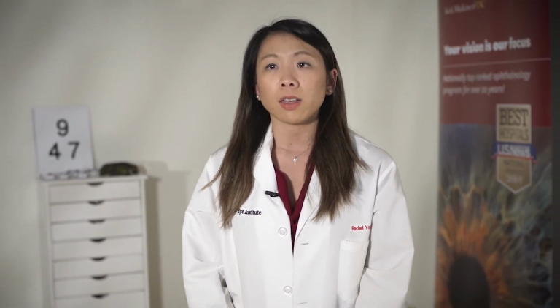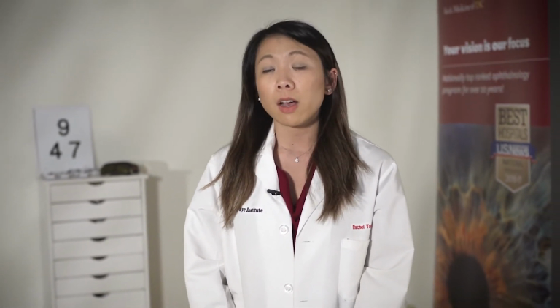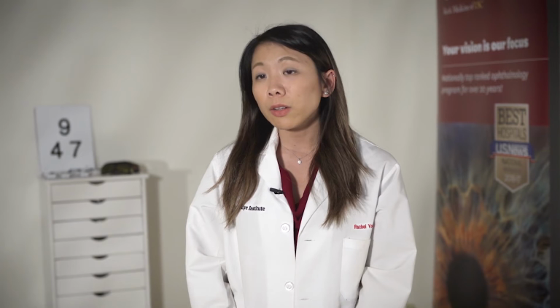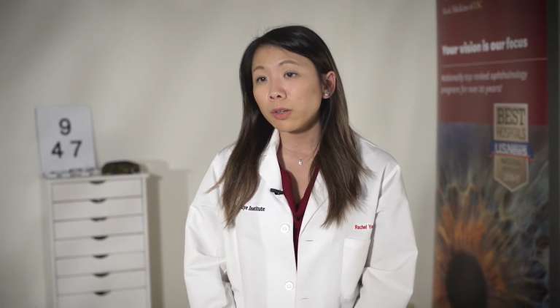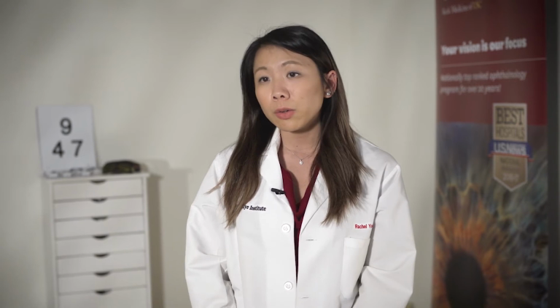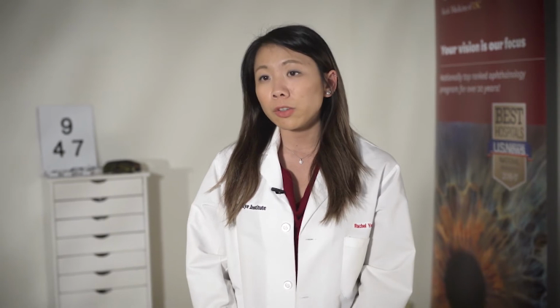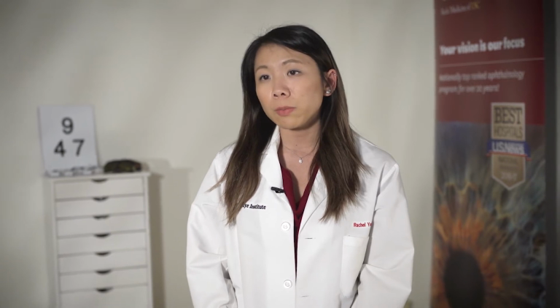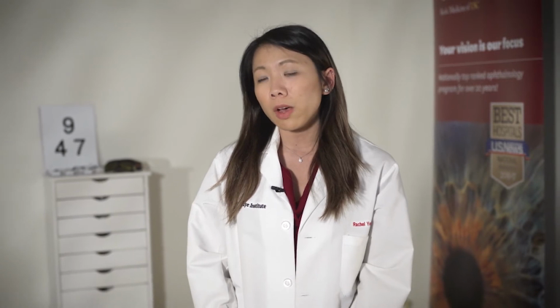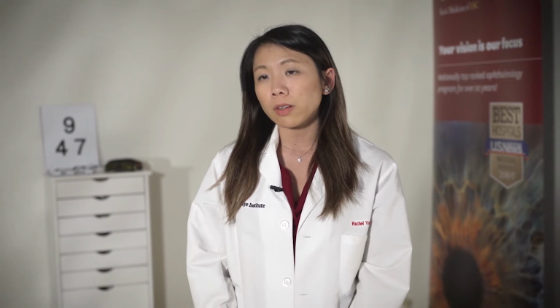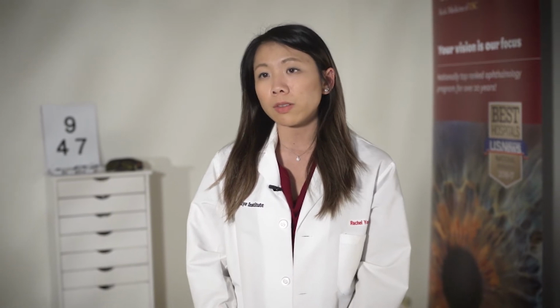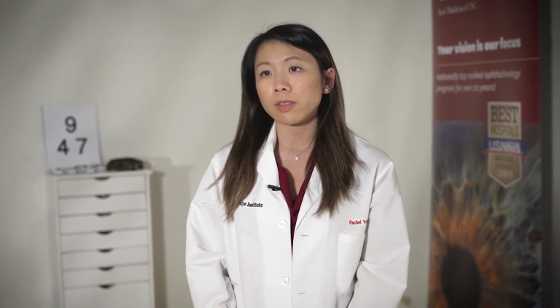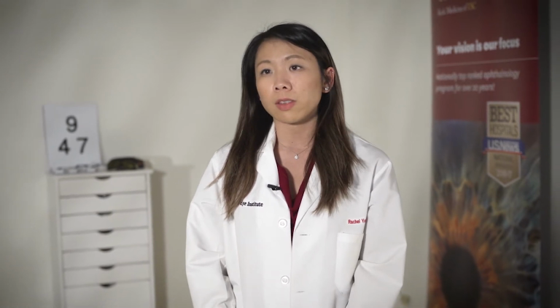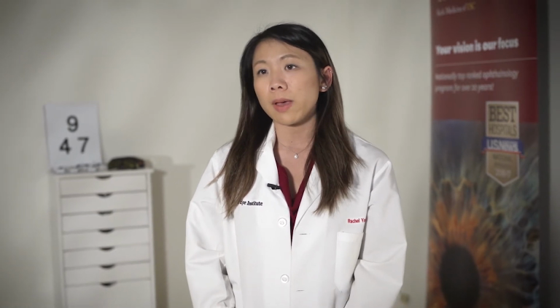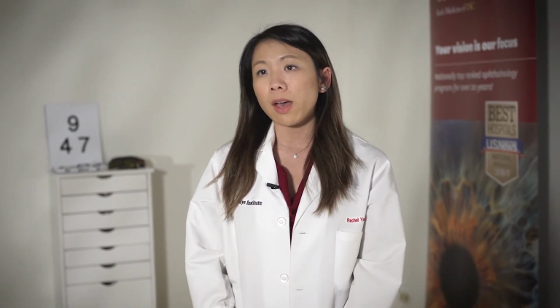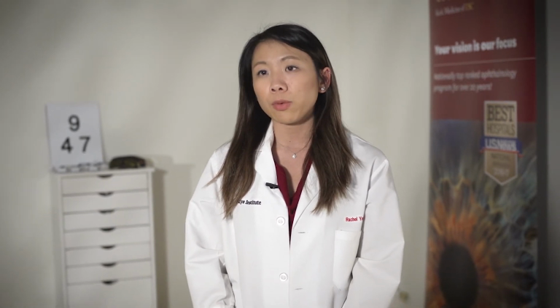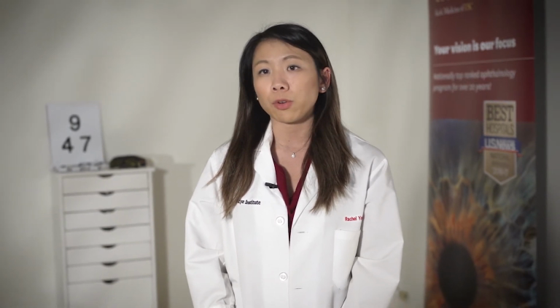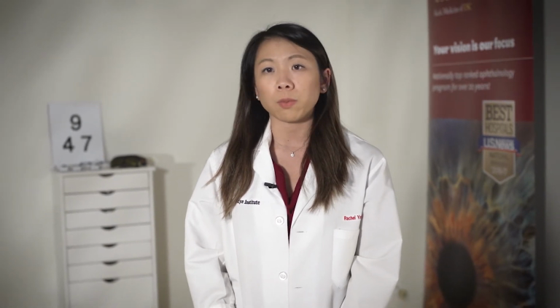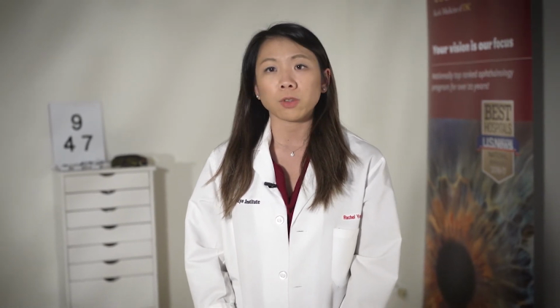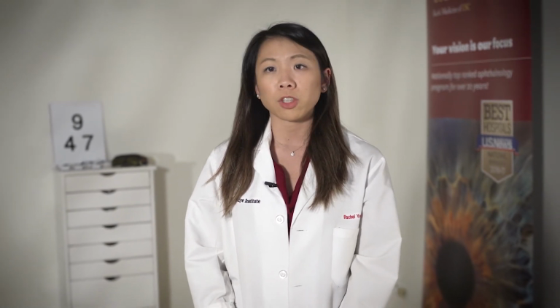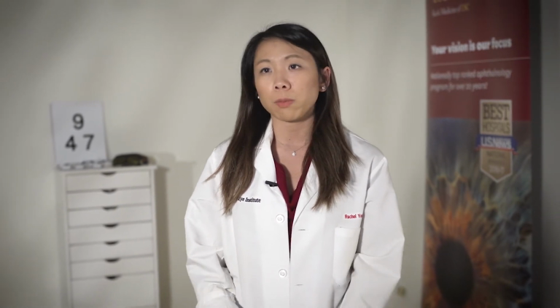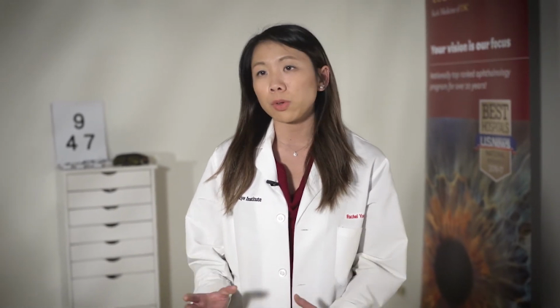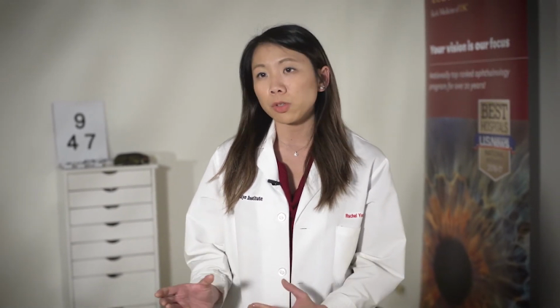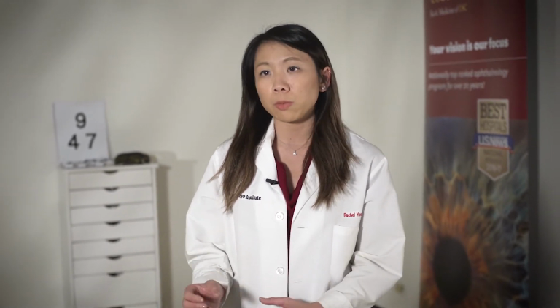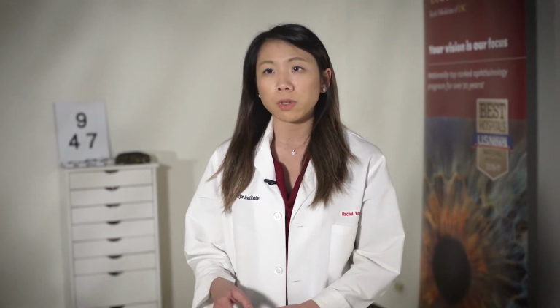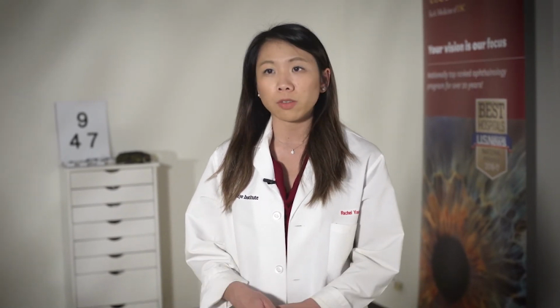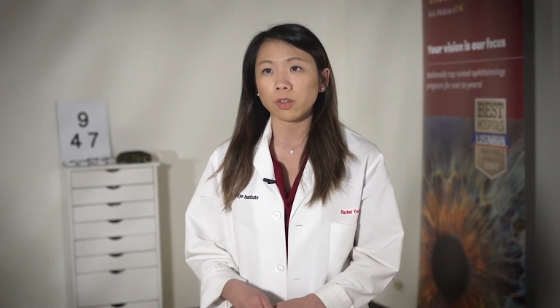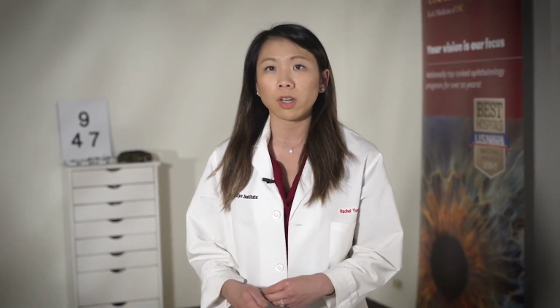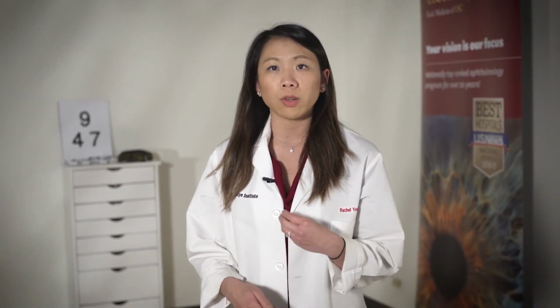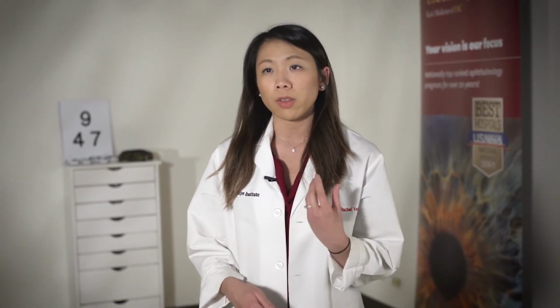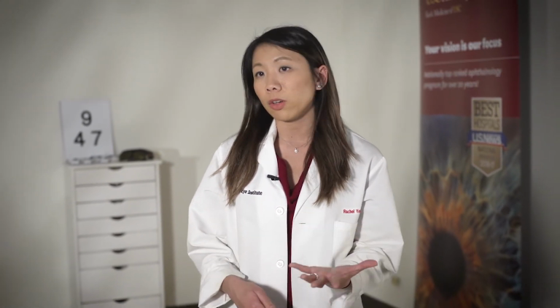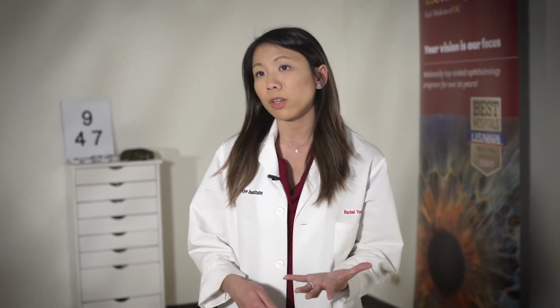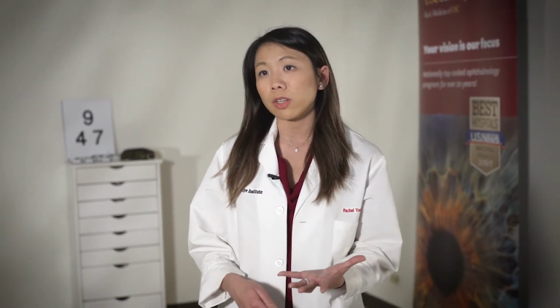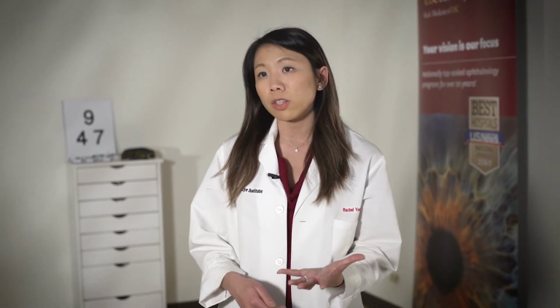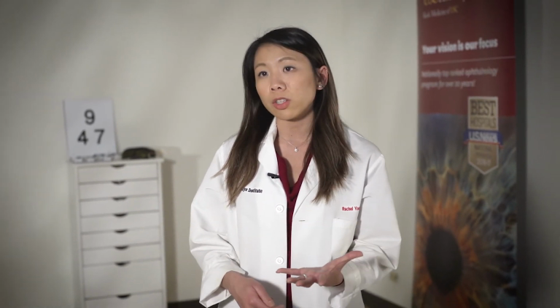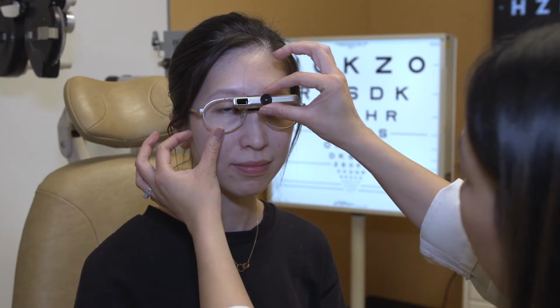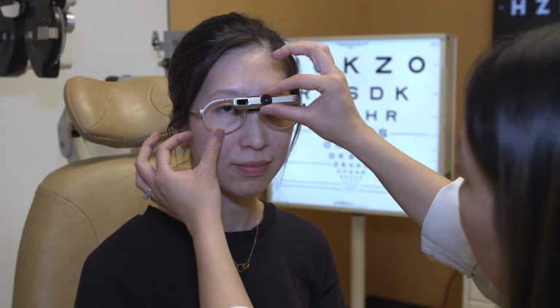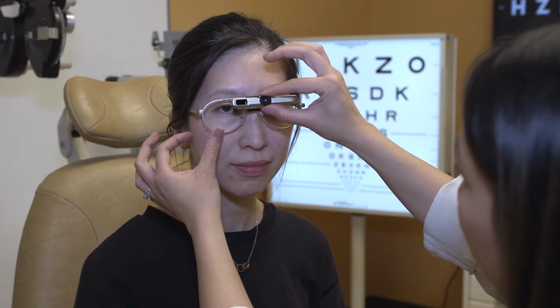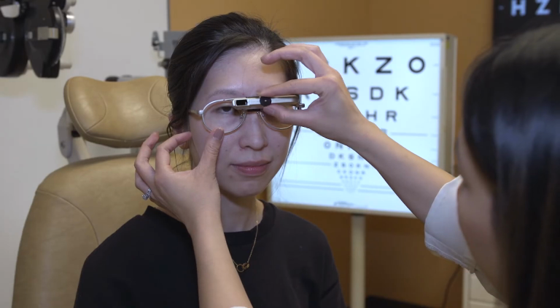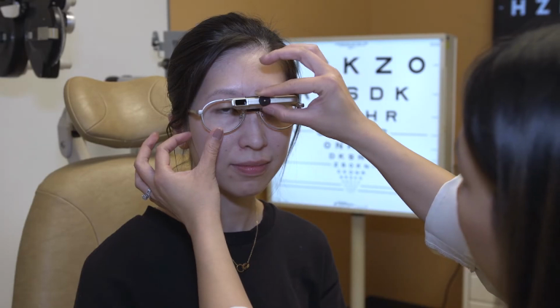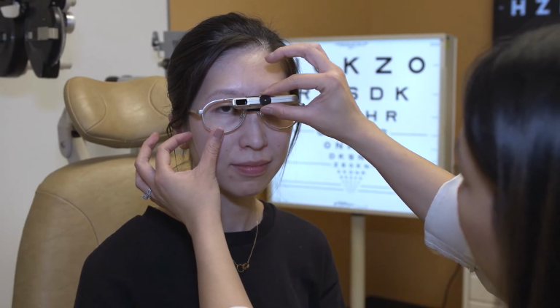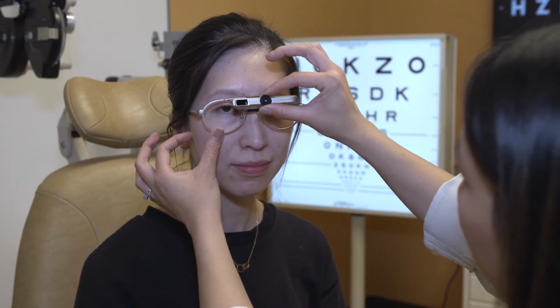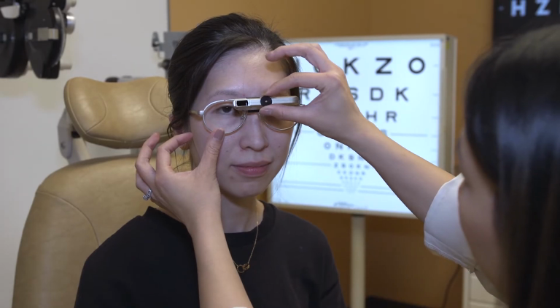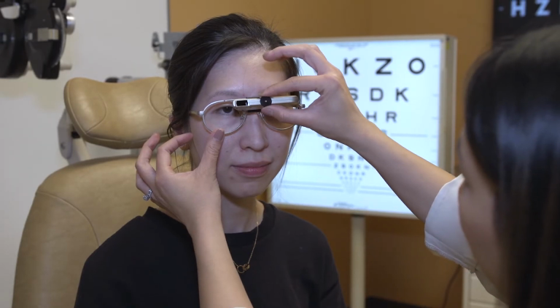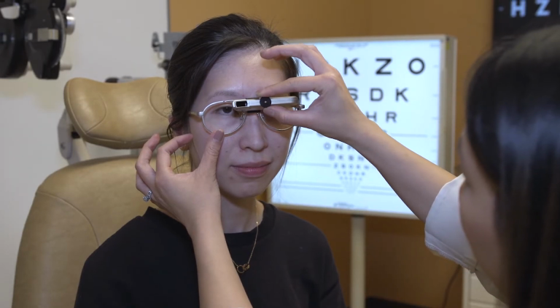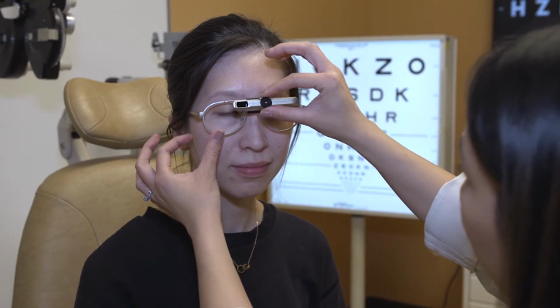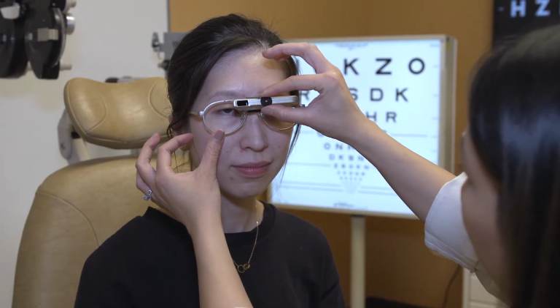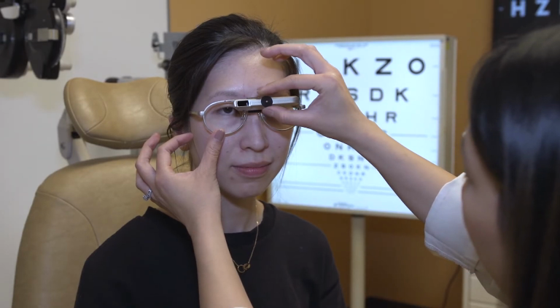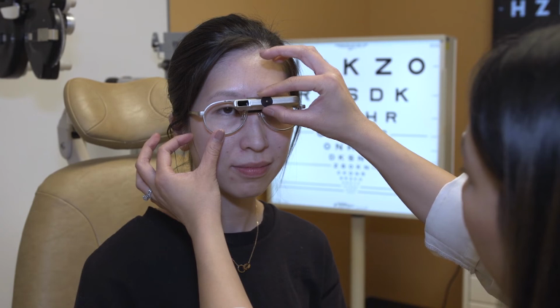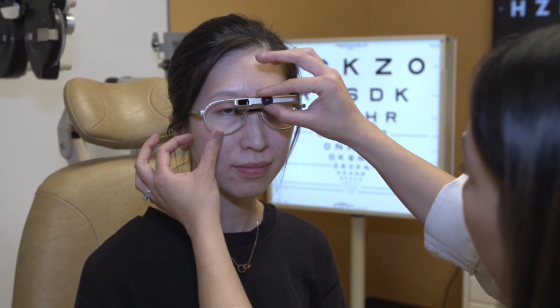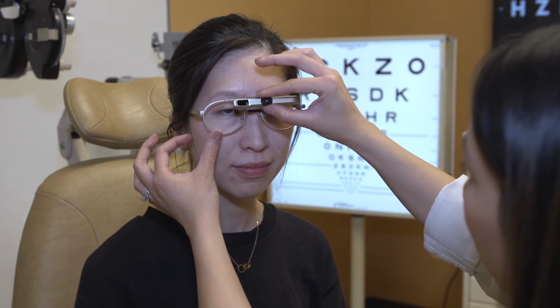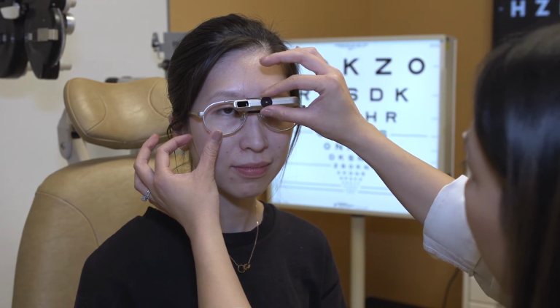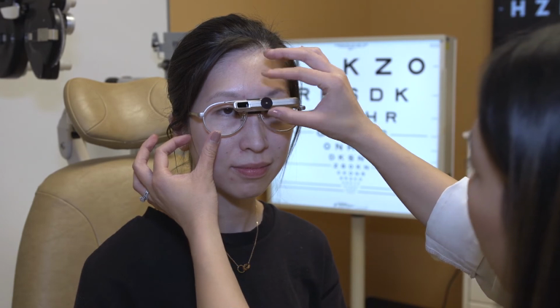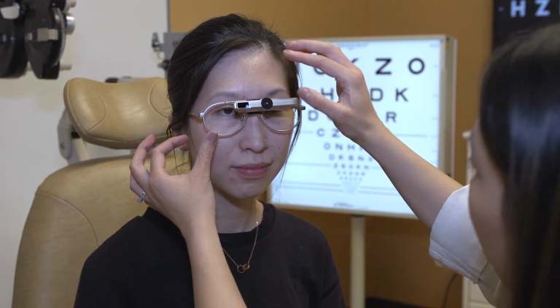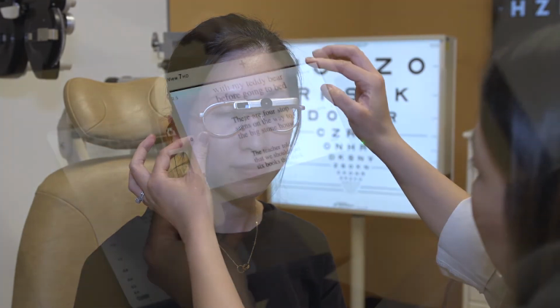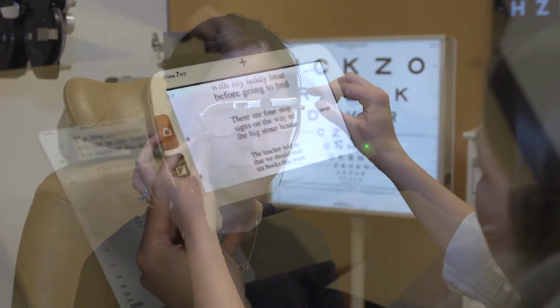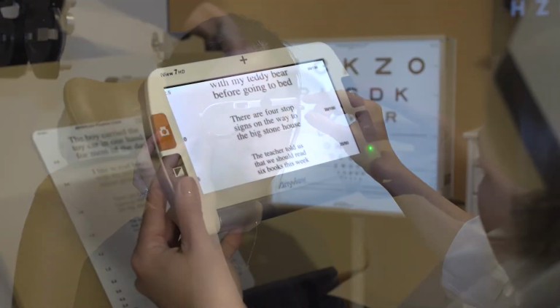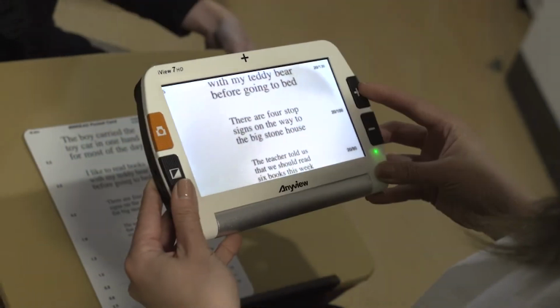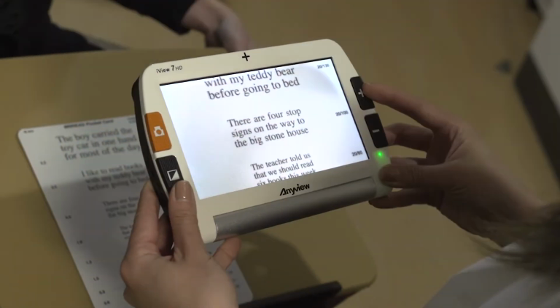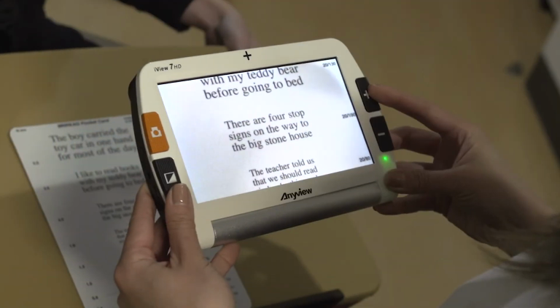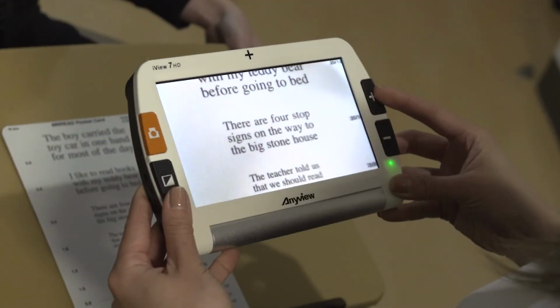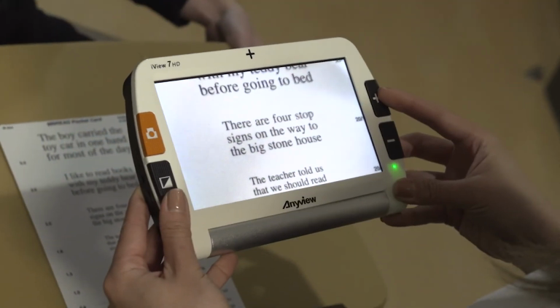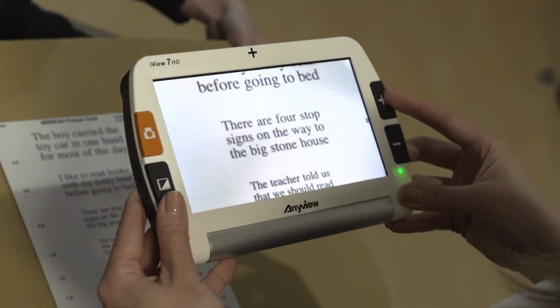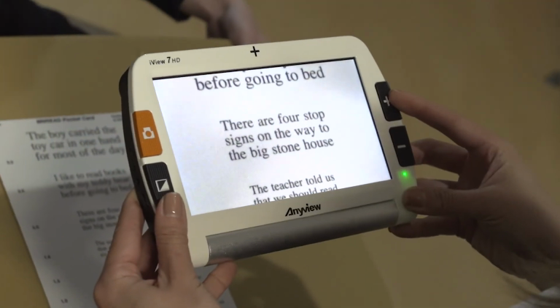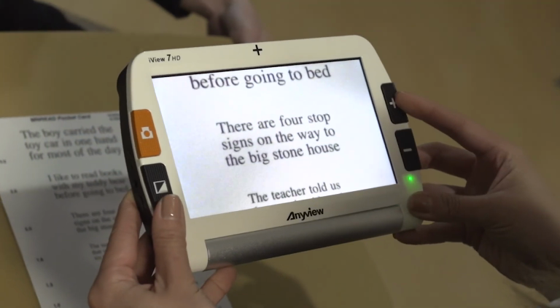Color code your bottles in the bathroom — shampoo should be a different color than your conditioner. I would also recommend utilizing smart home technologies.